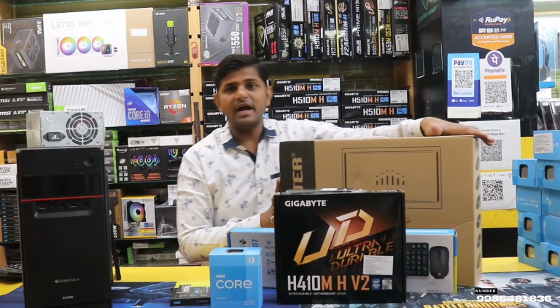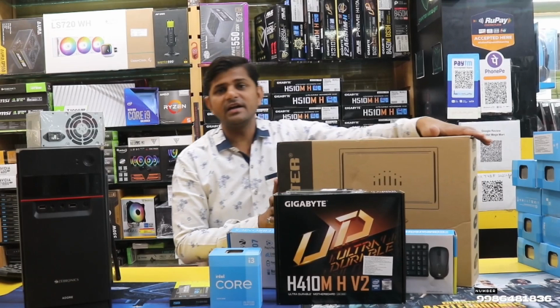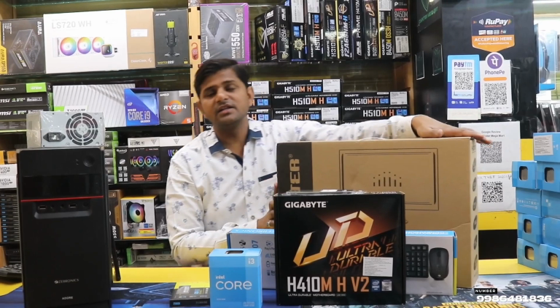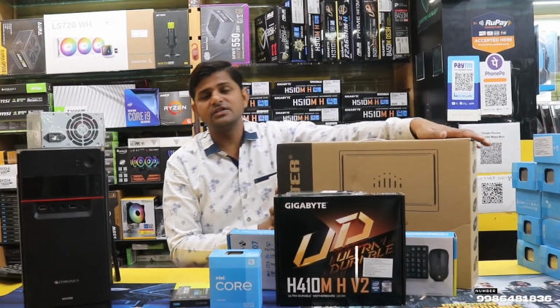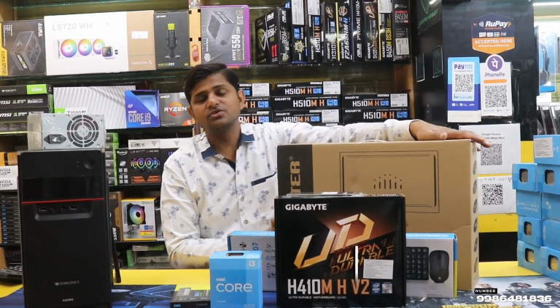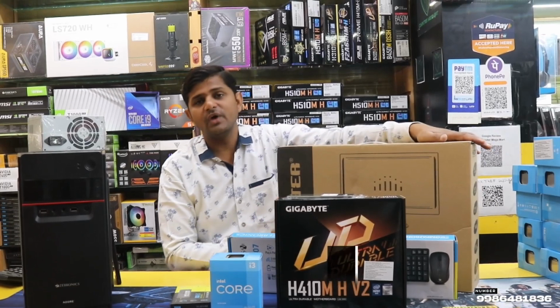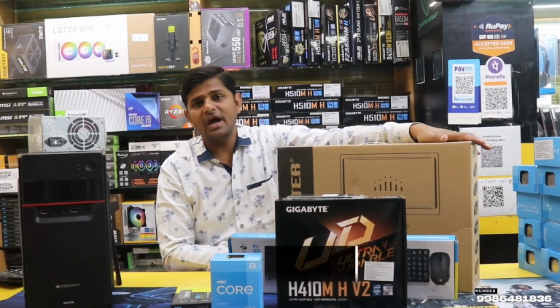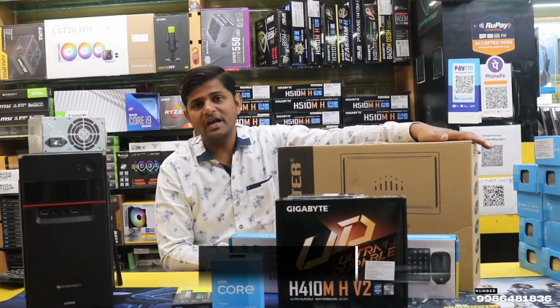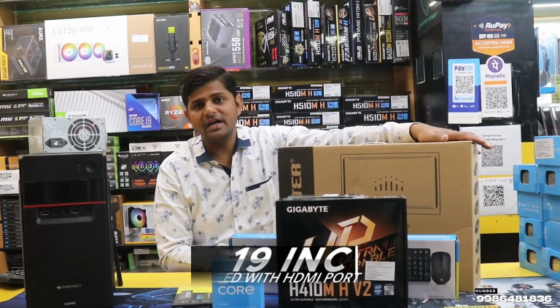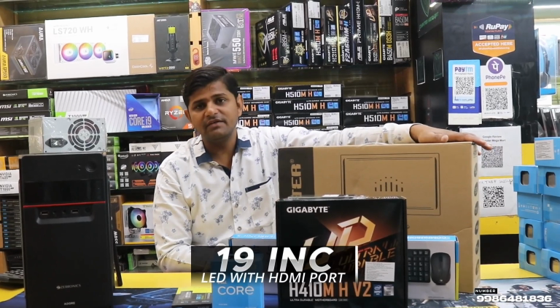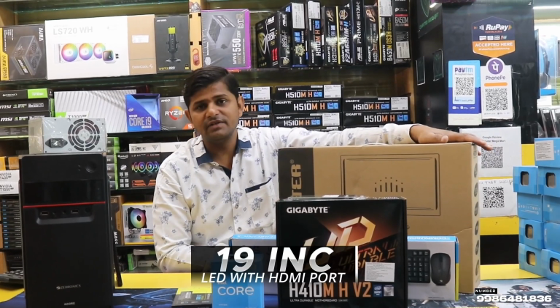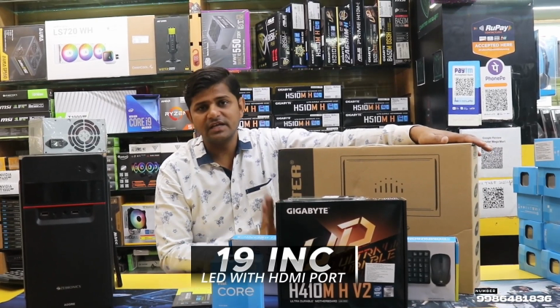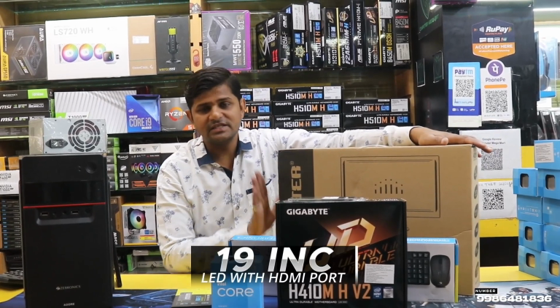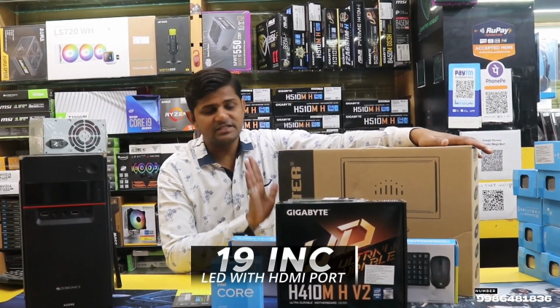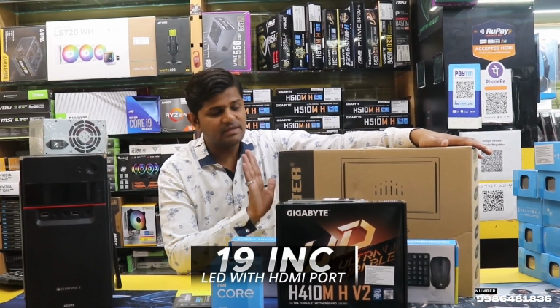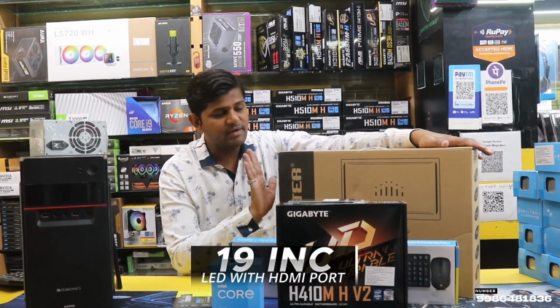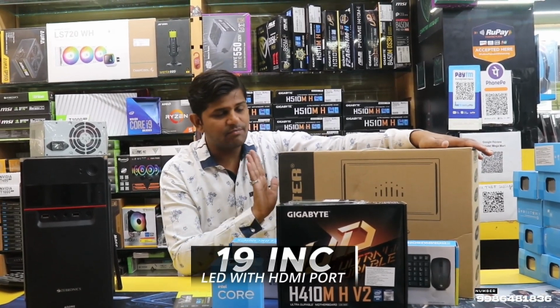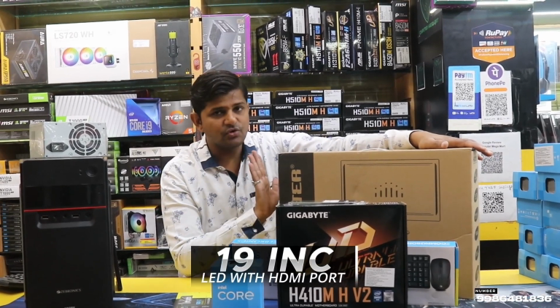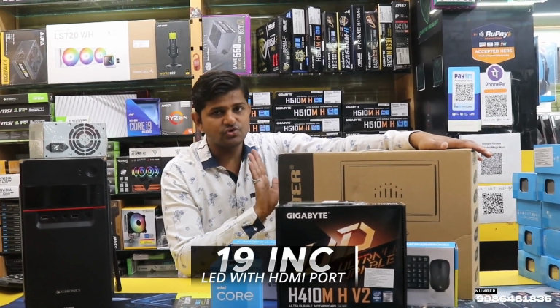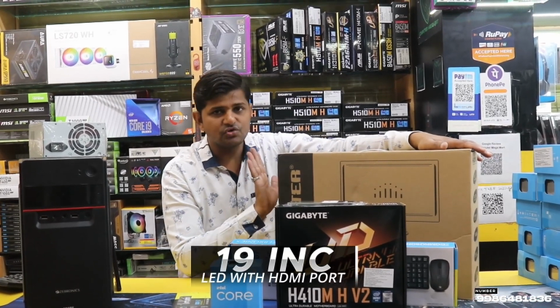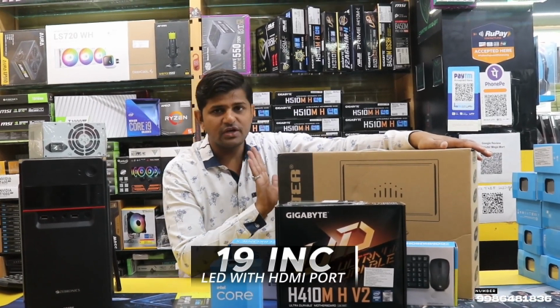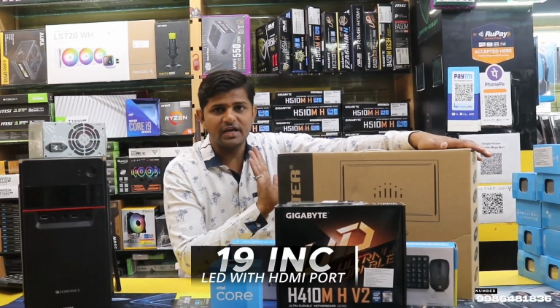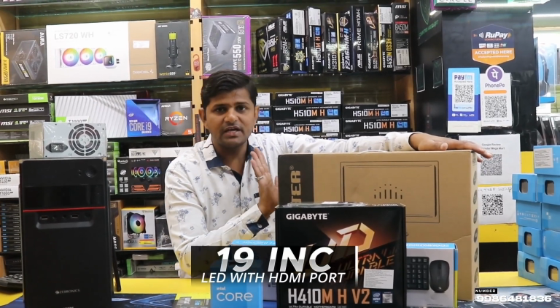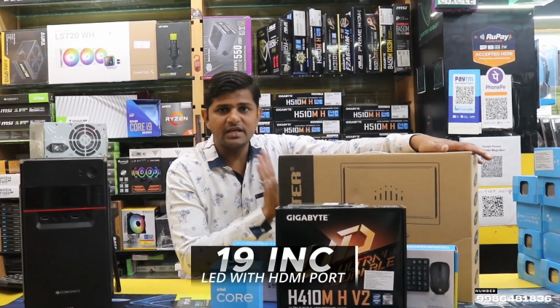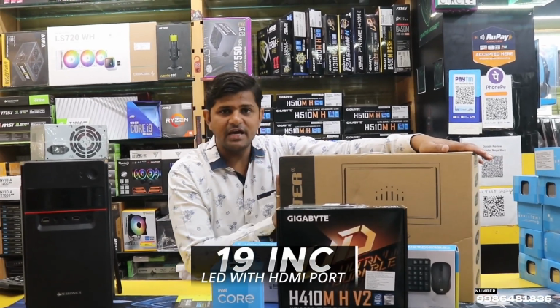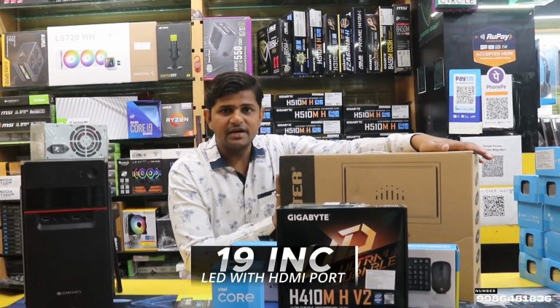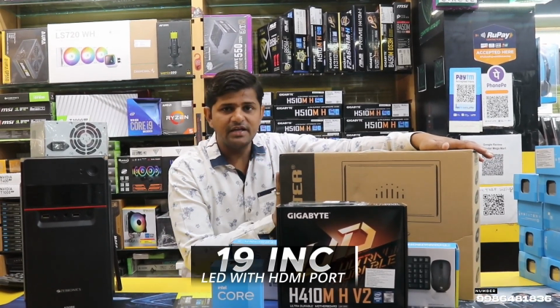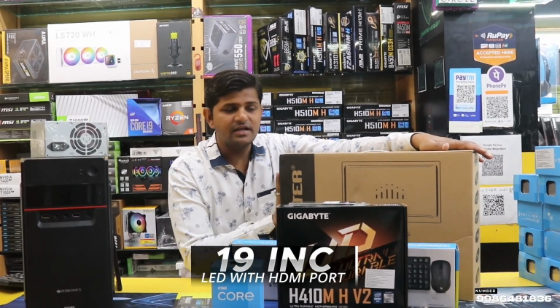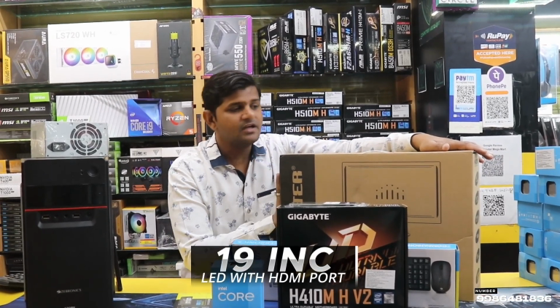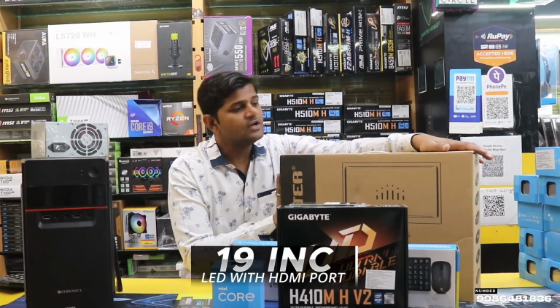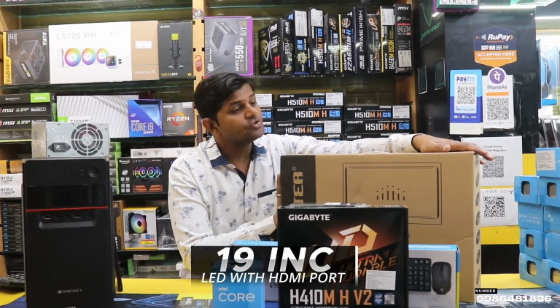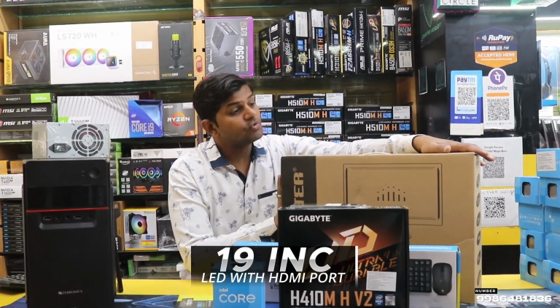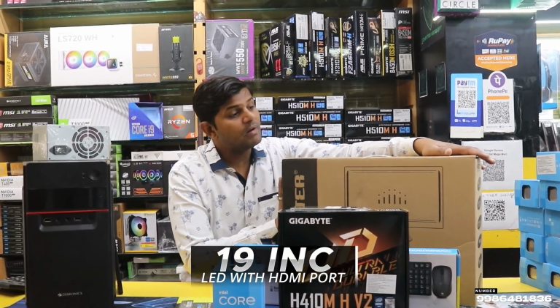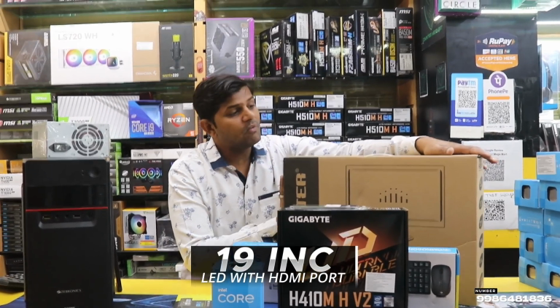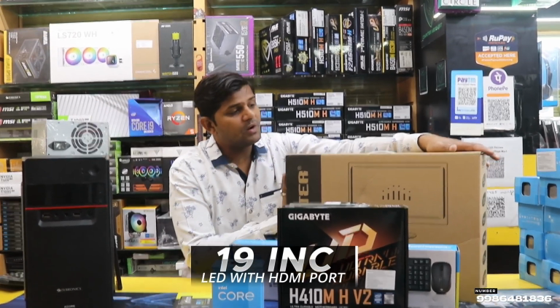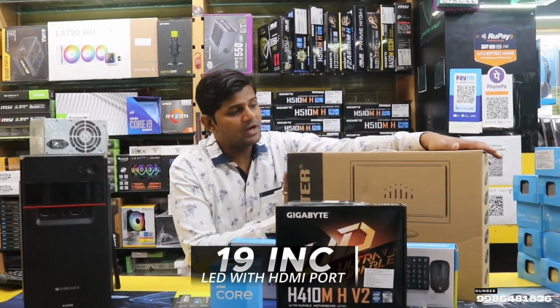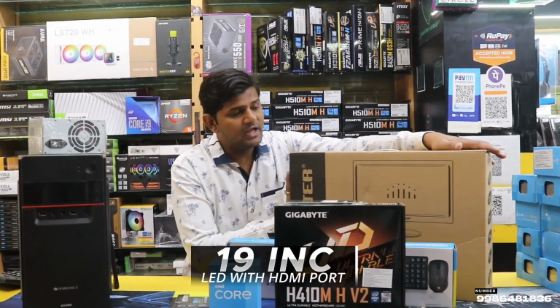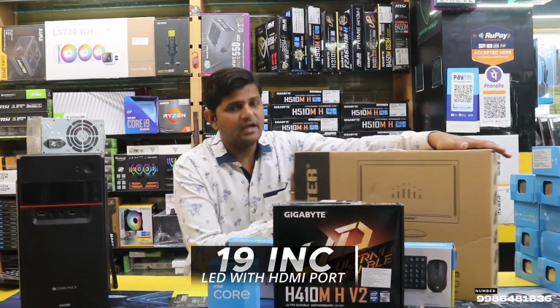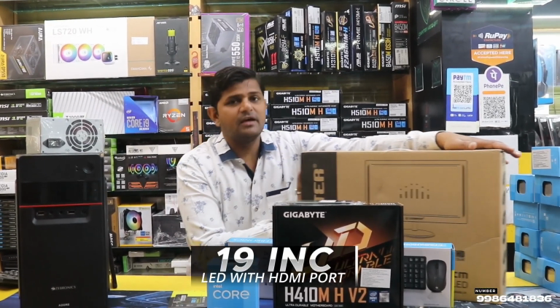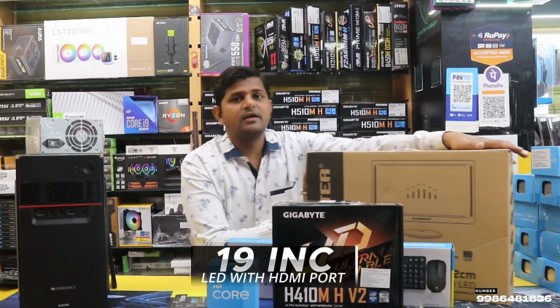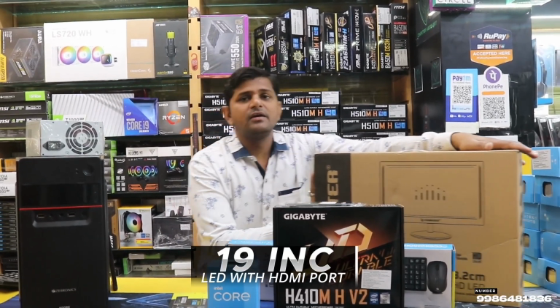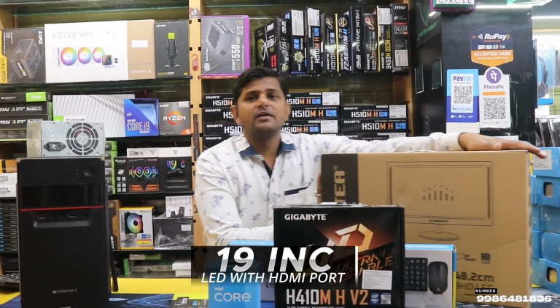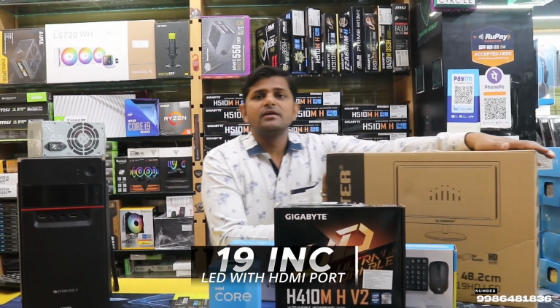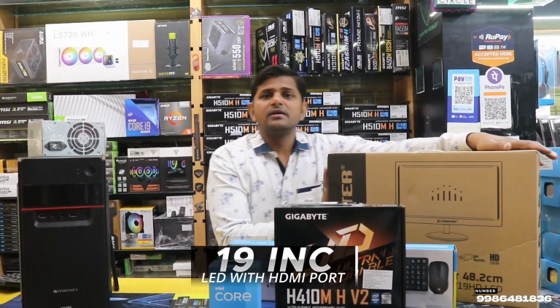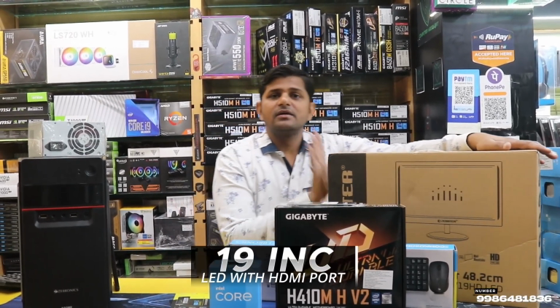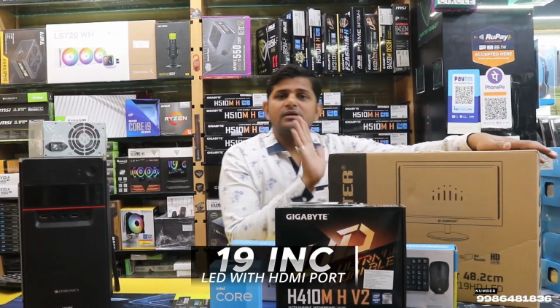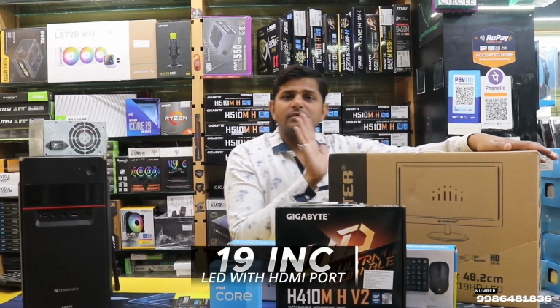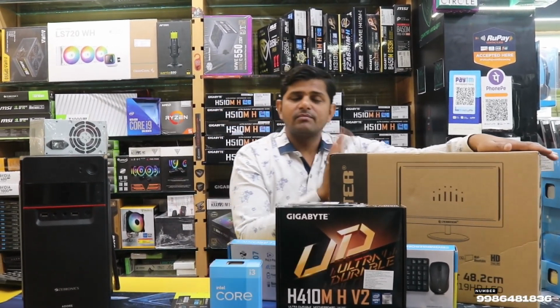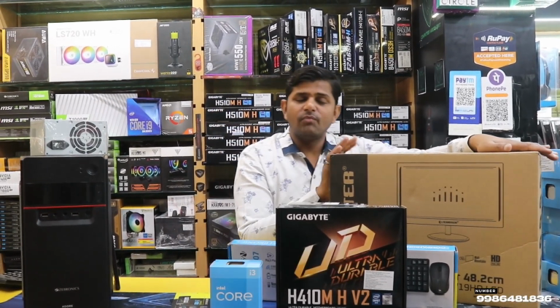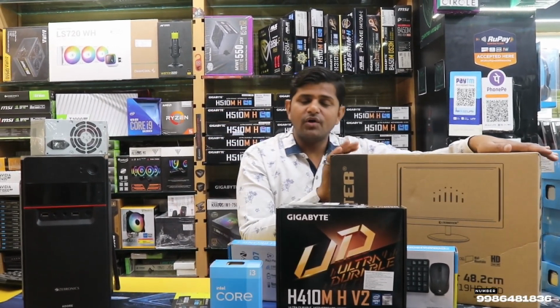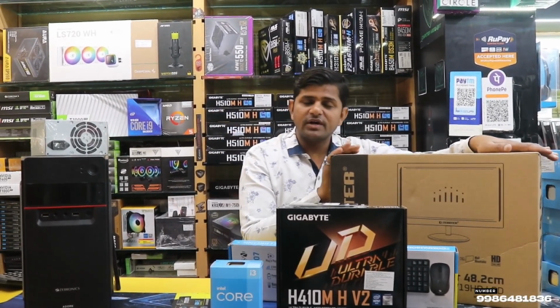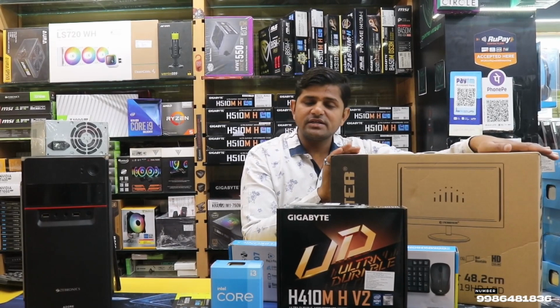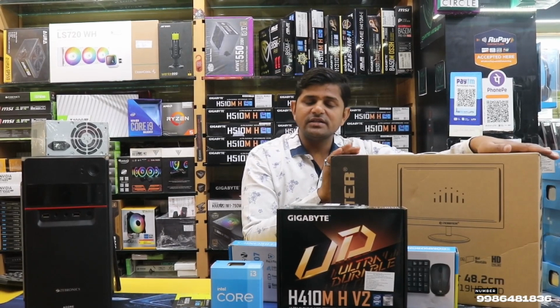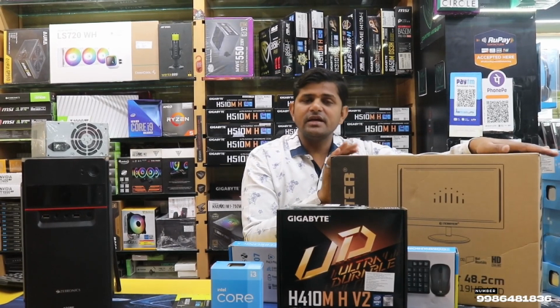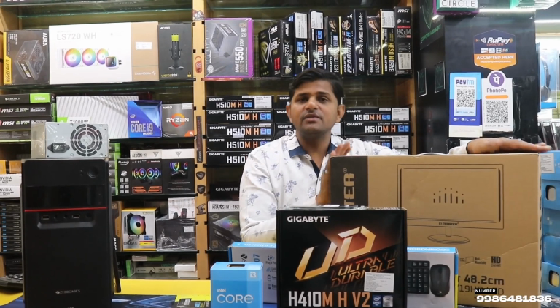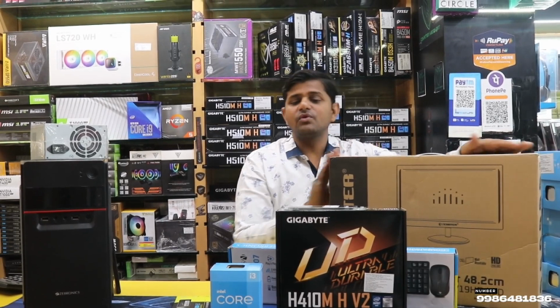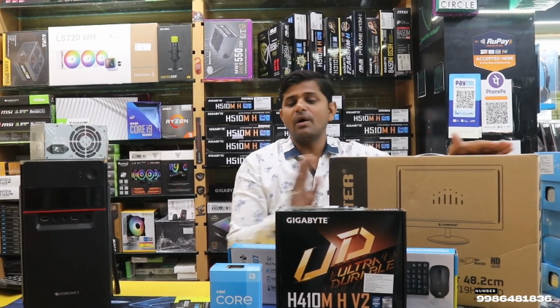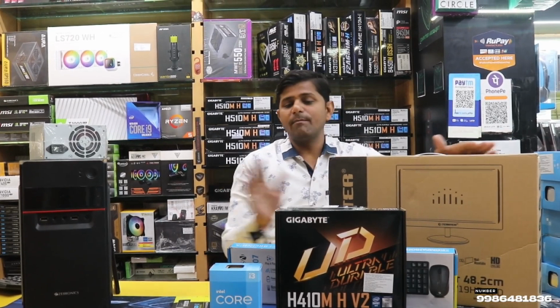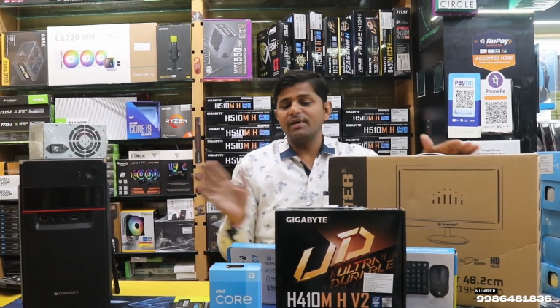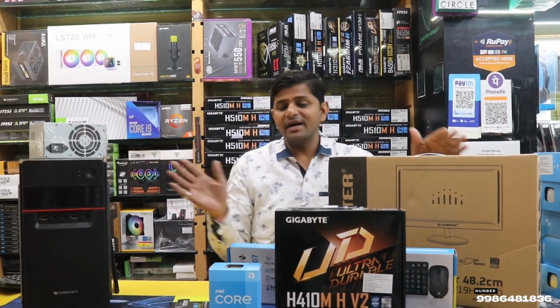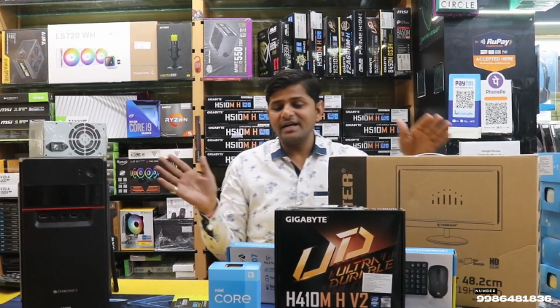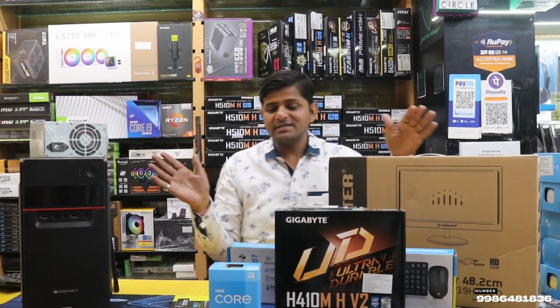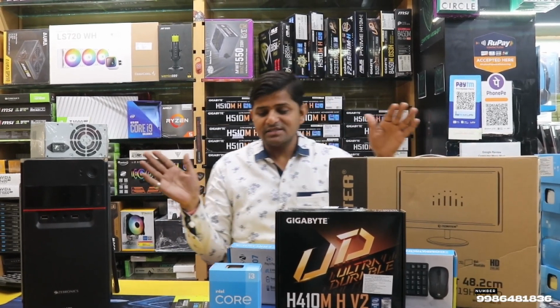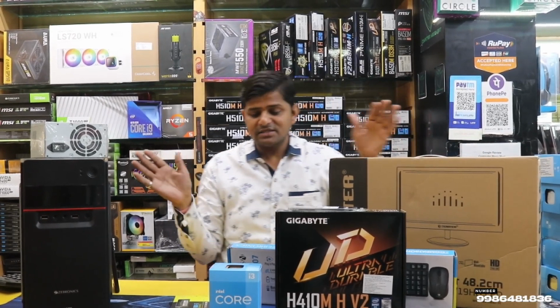LED with HDMI port. You have a lot of monitors, you have a completely full system.